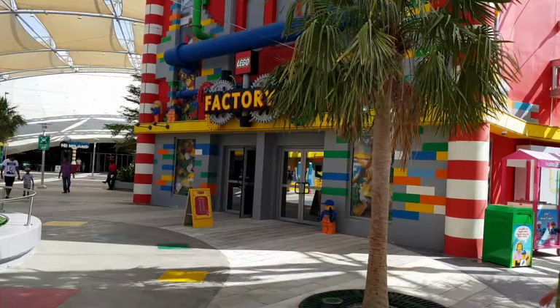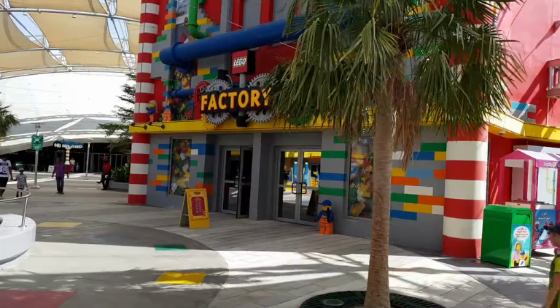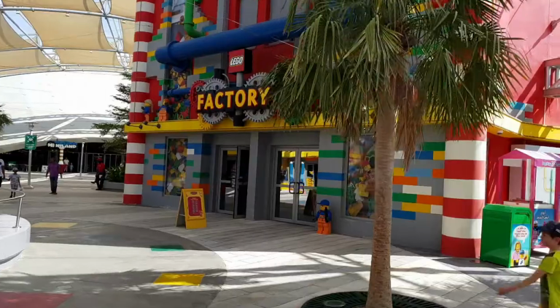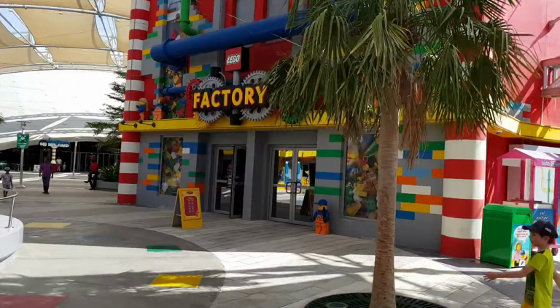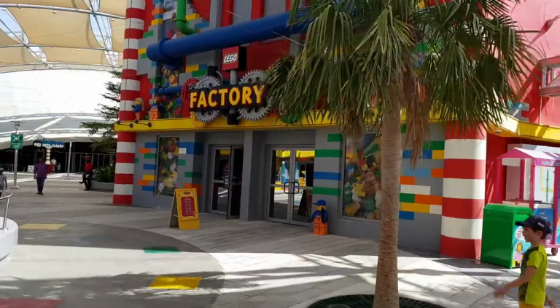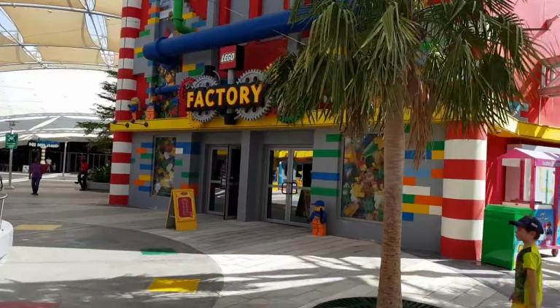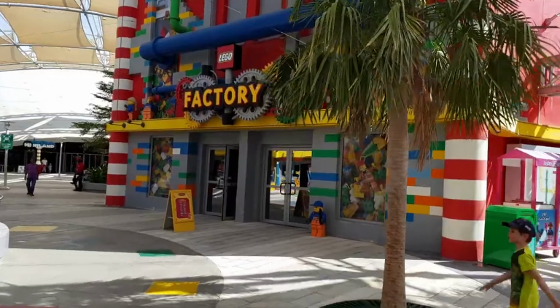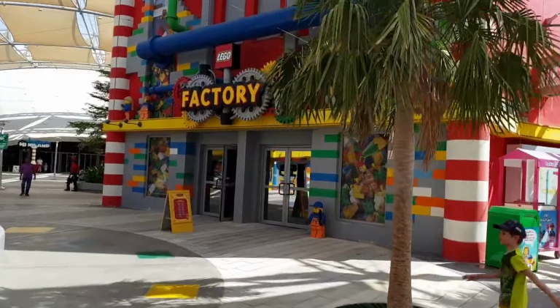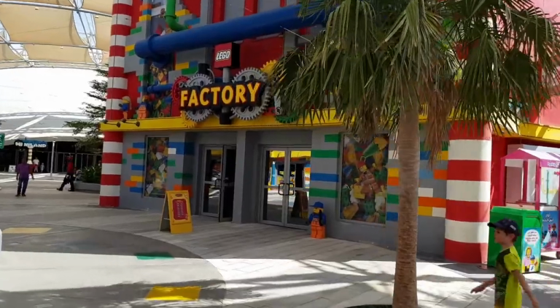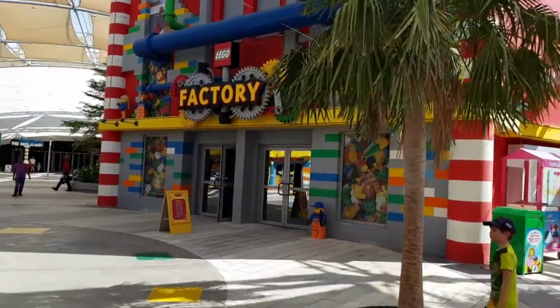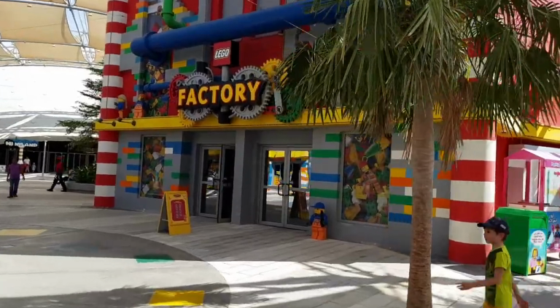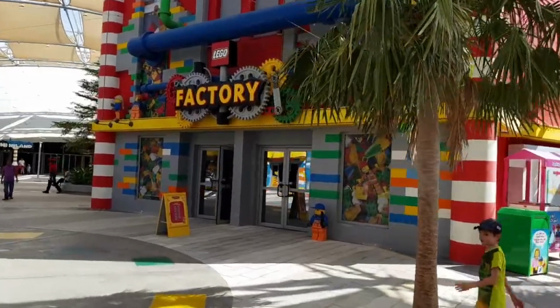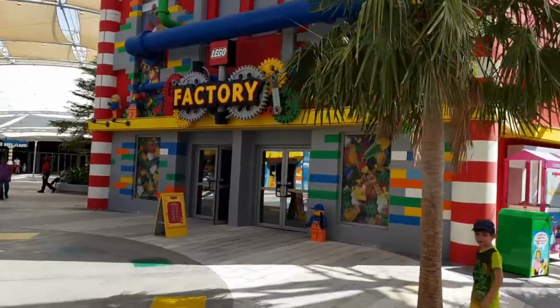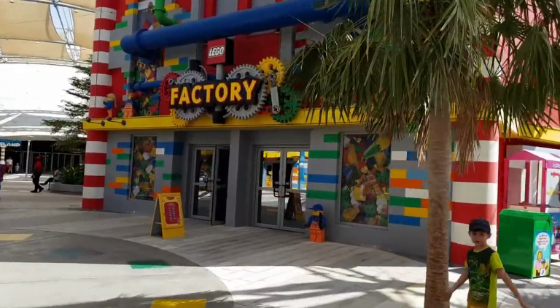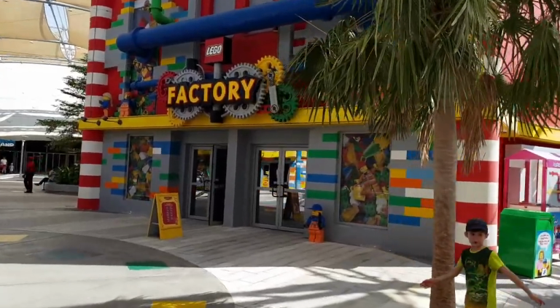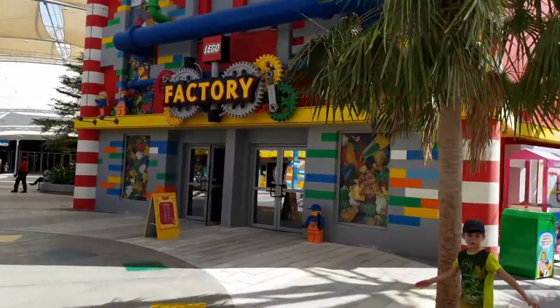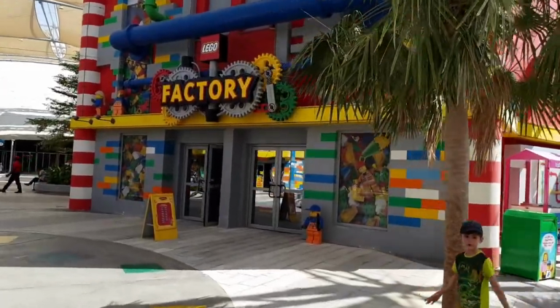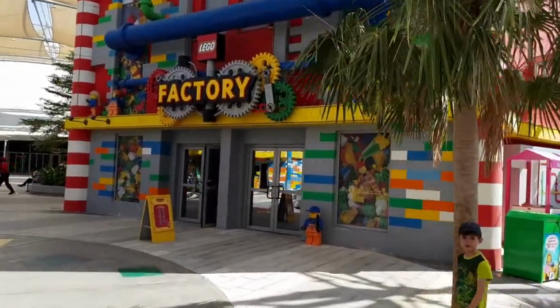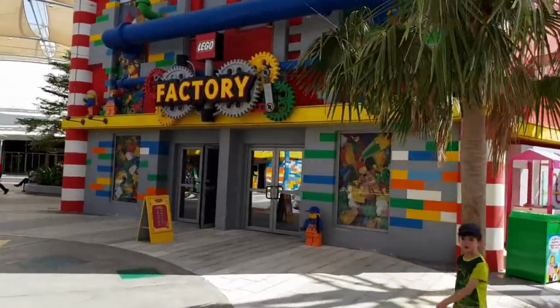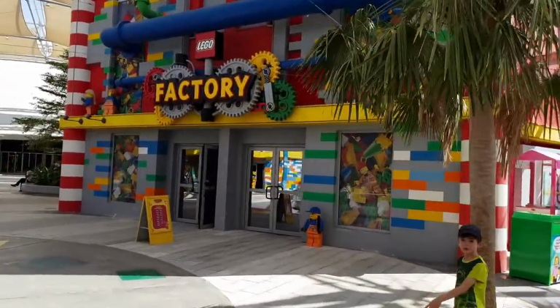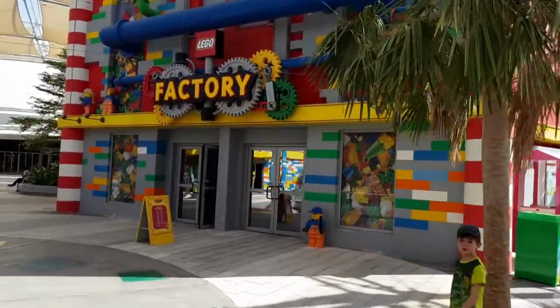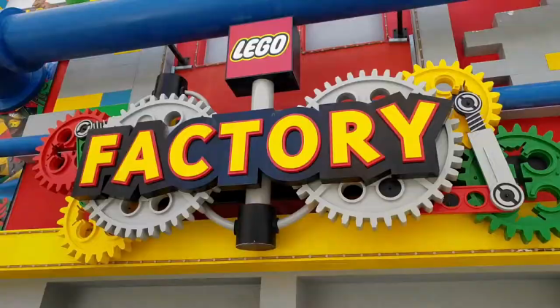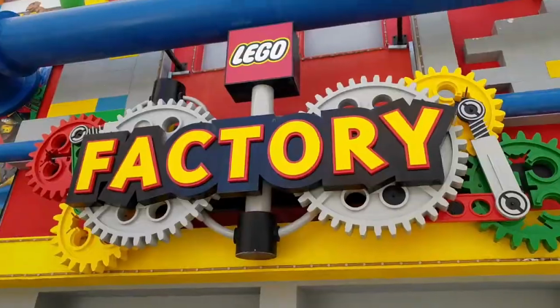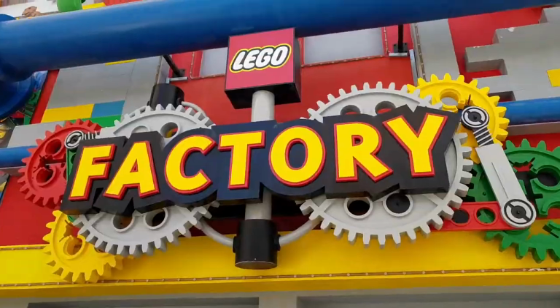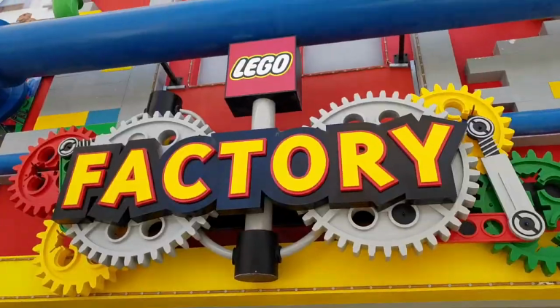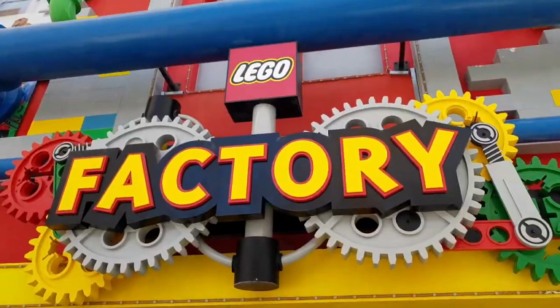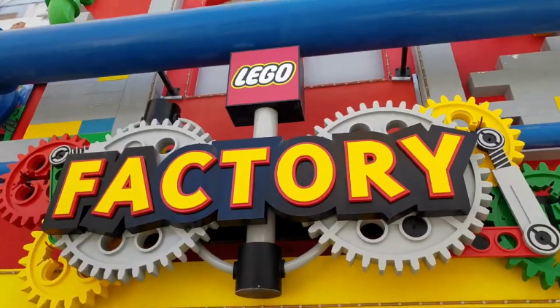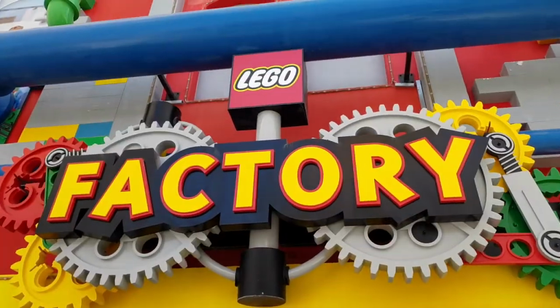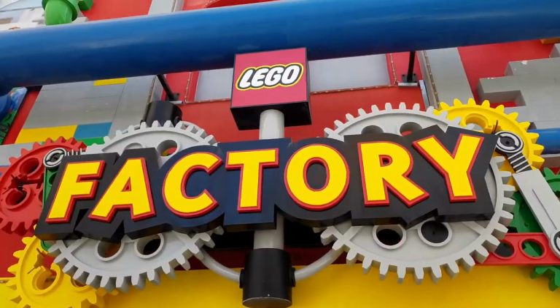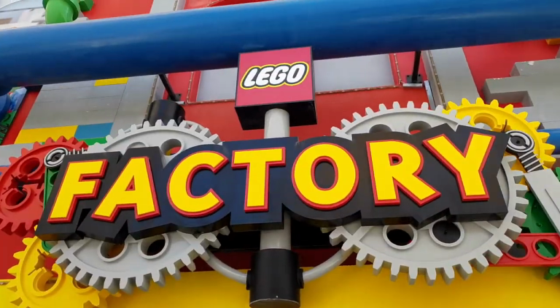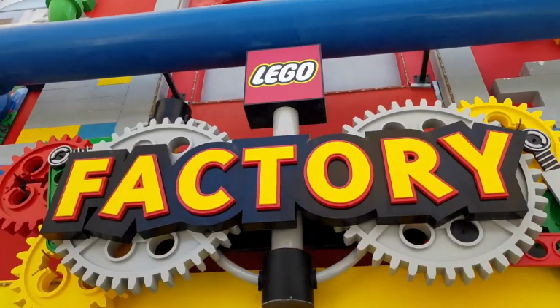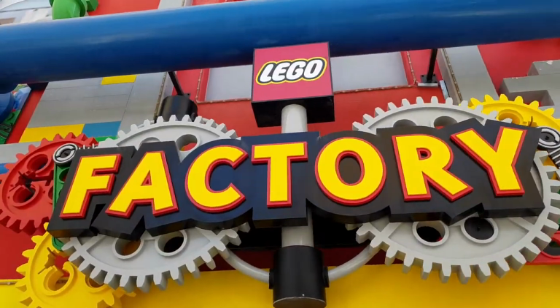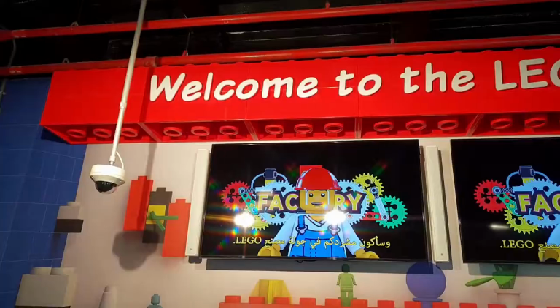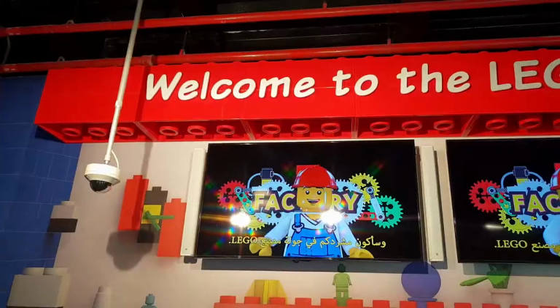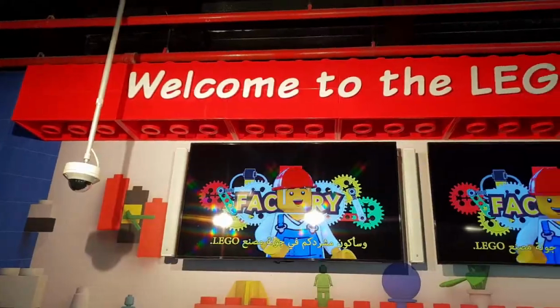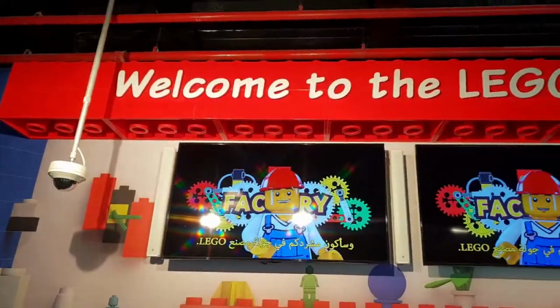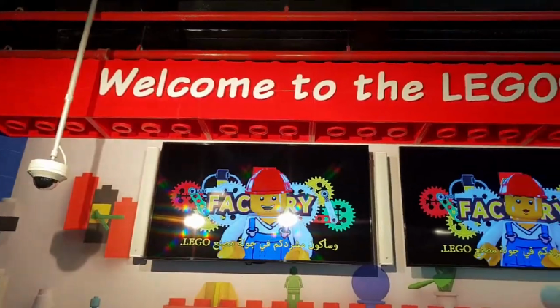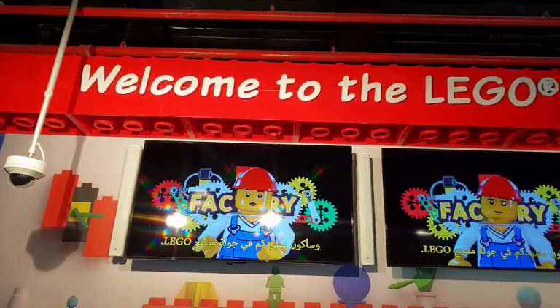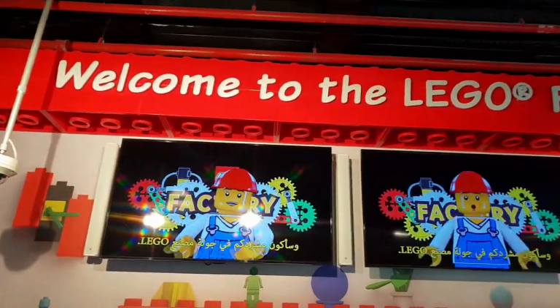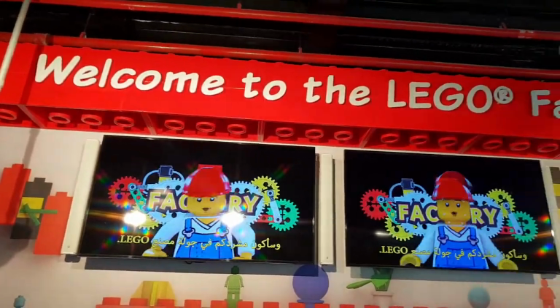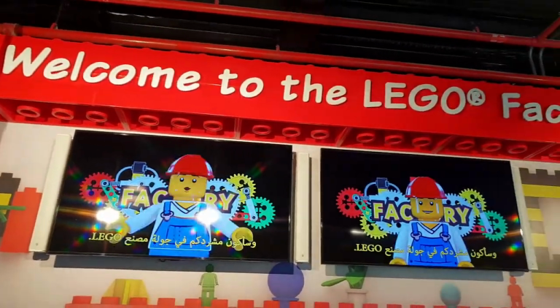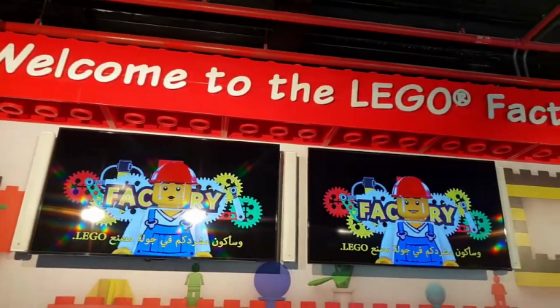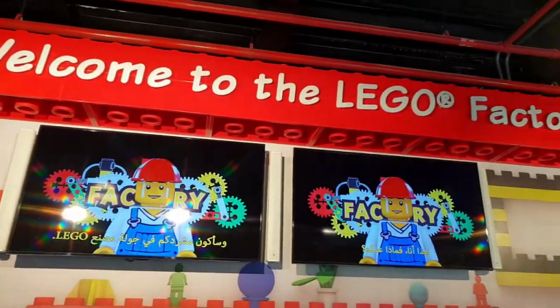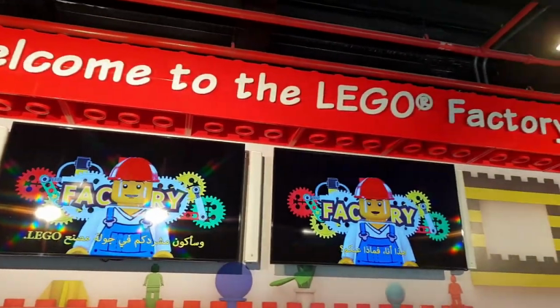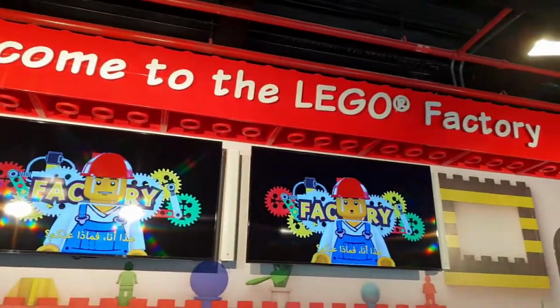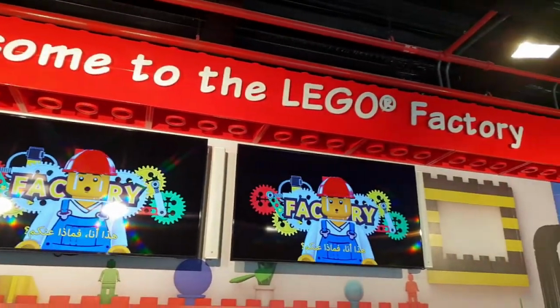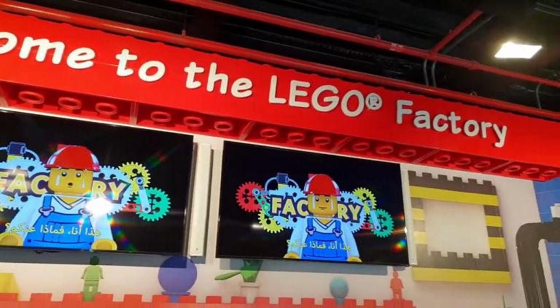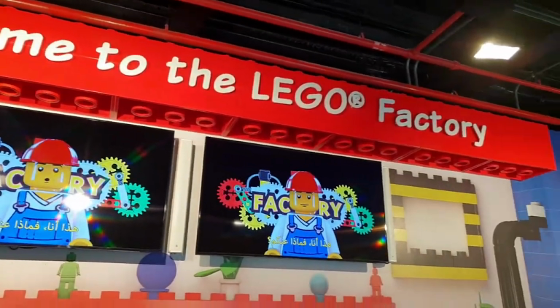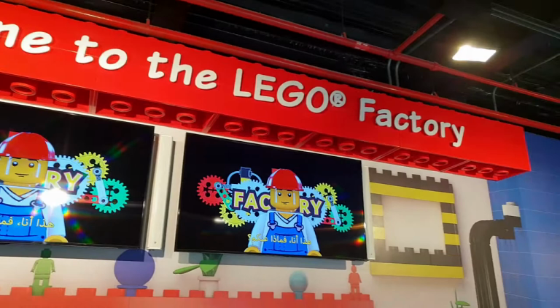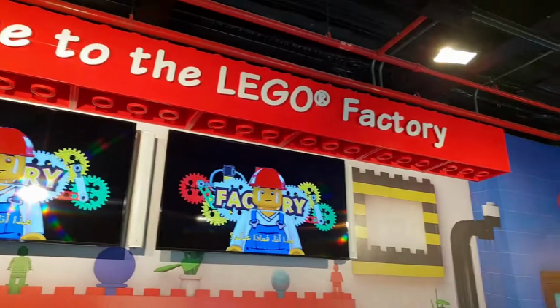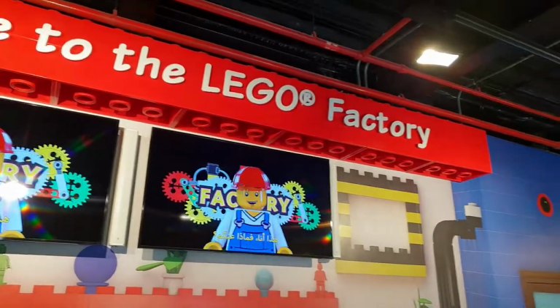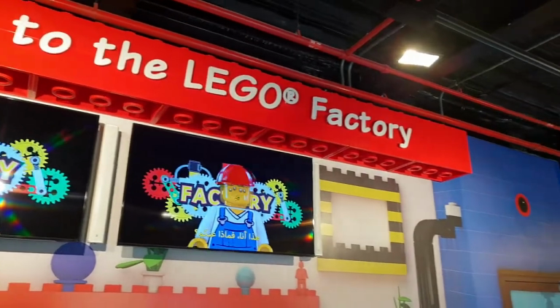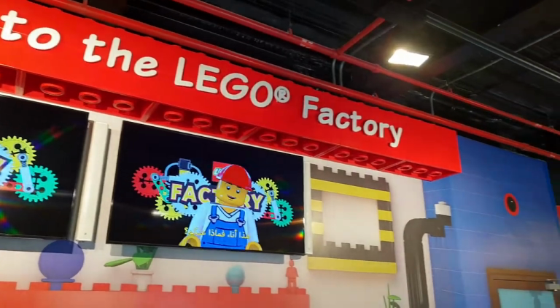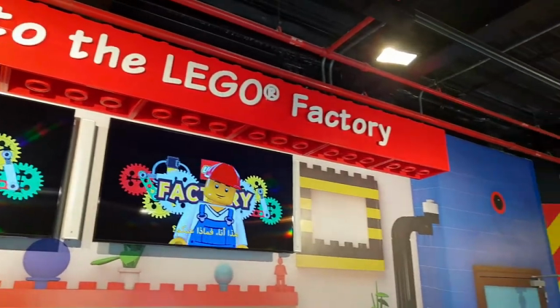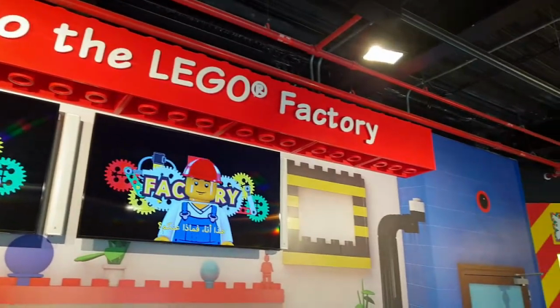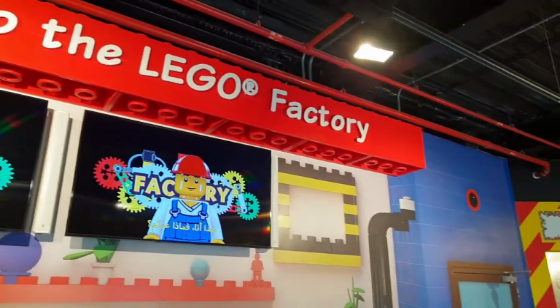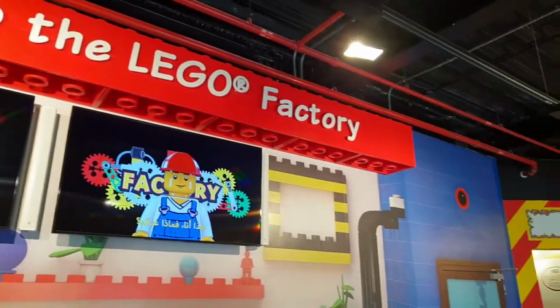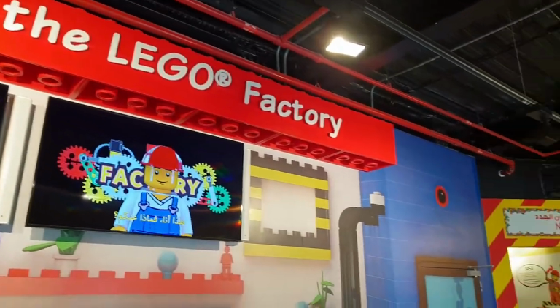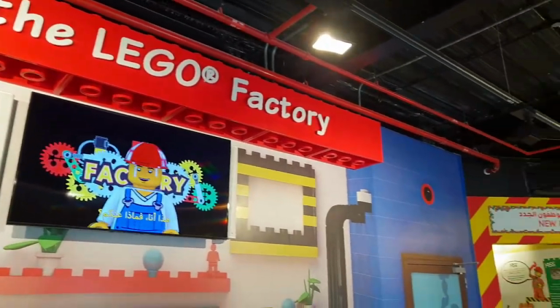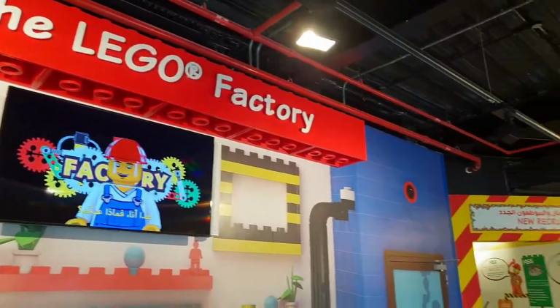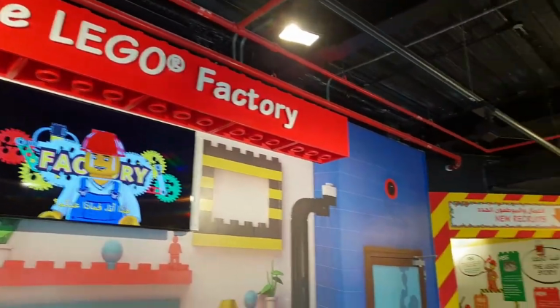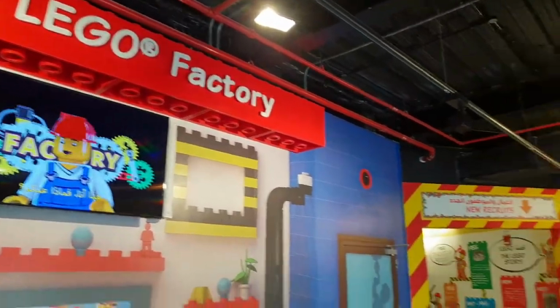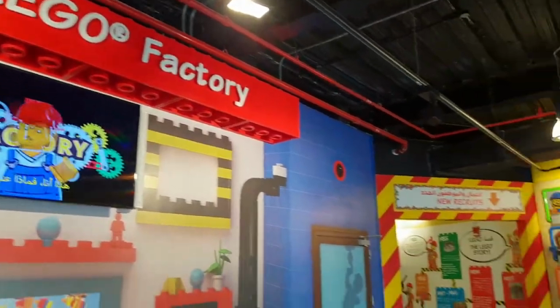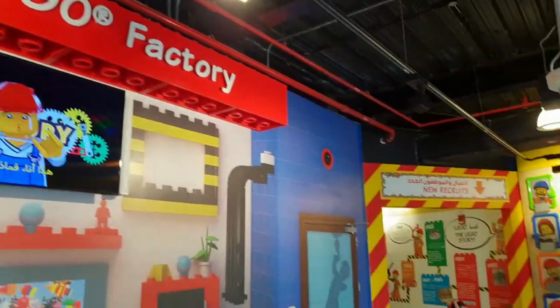G'day everyone, Matt Elder here, and today we're going to look at how Lego bricks are made. We recently went on the Lego Factory tour at Legoland Dubai.